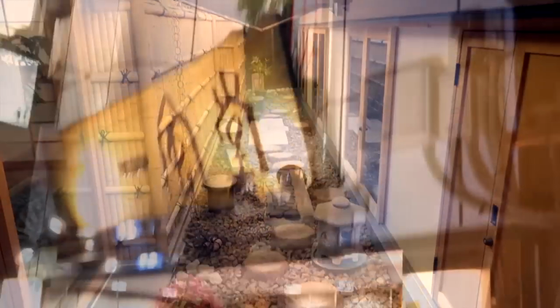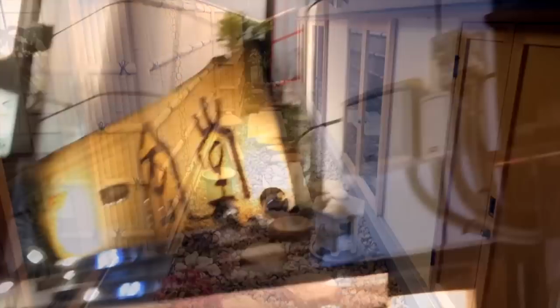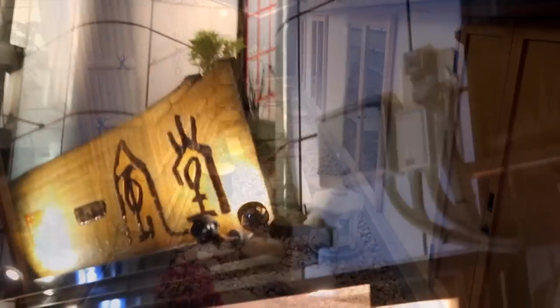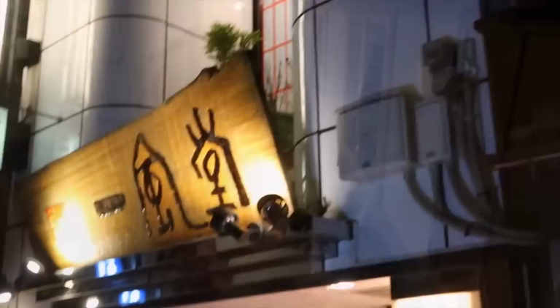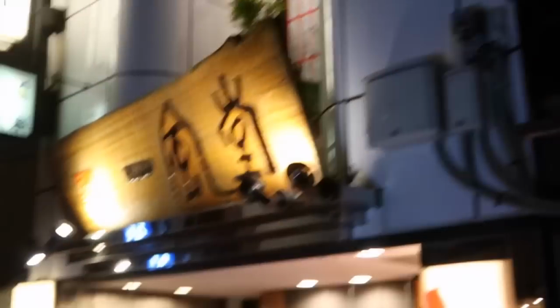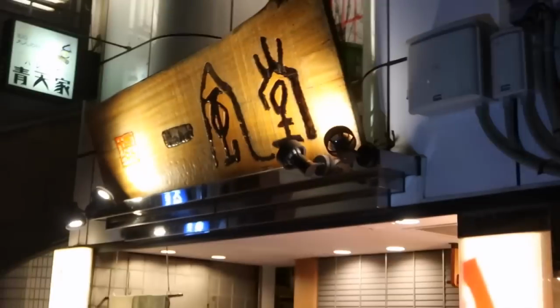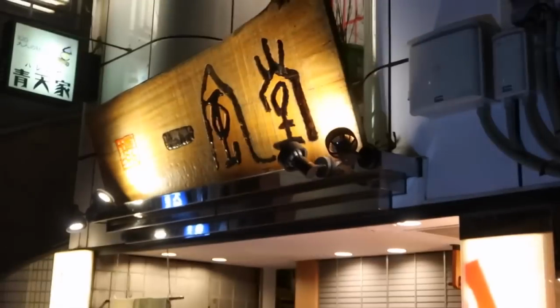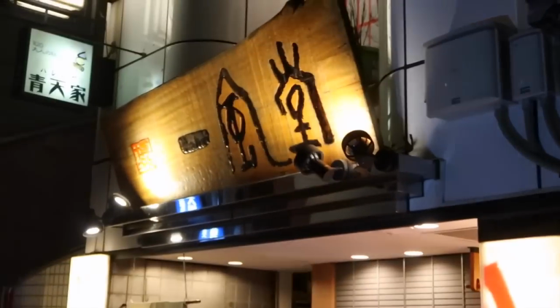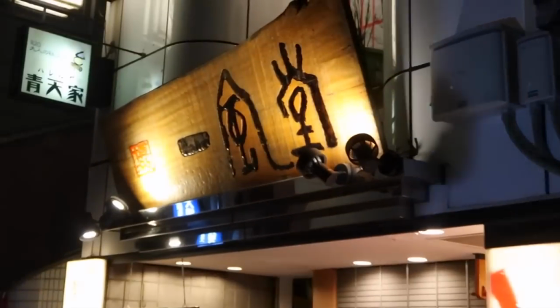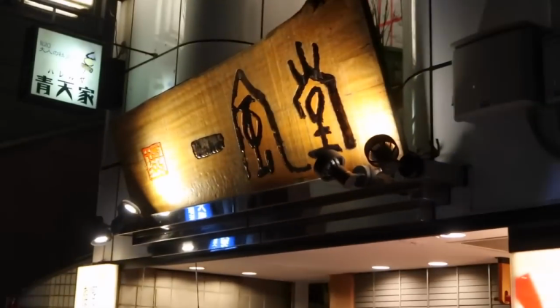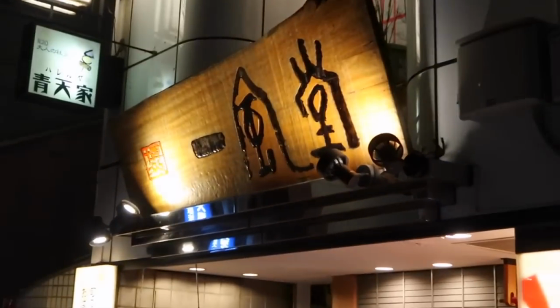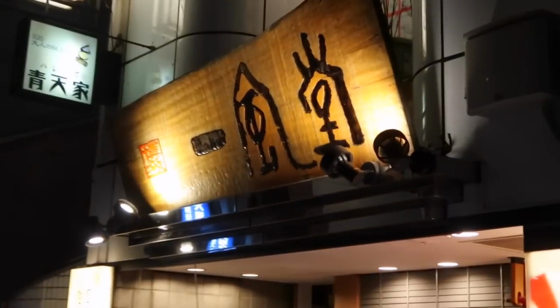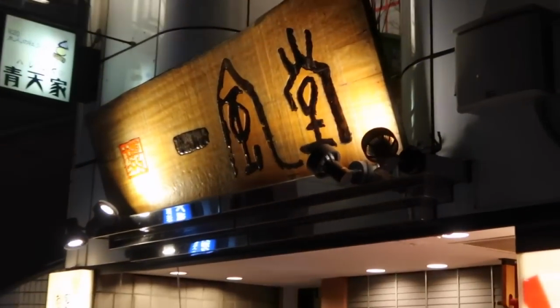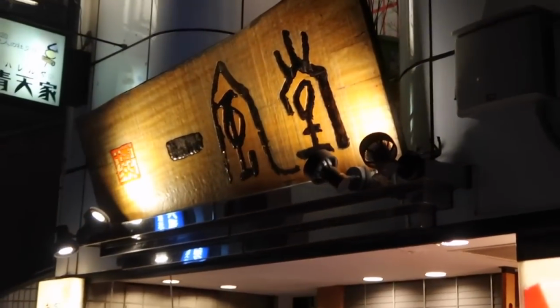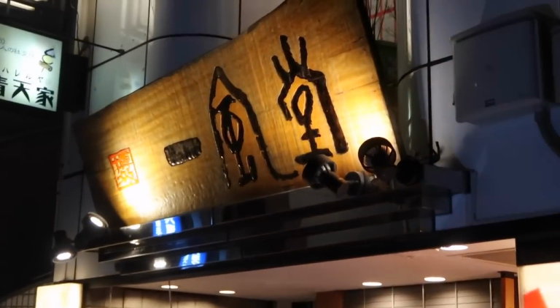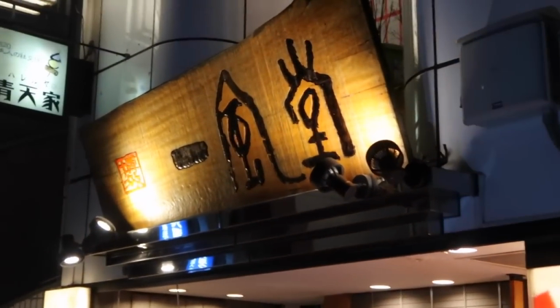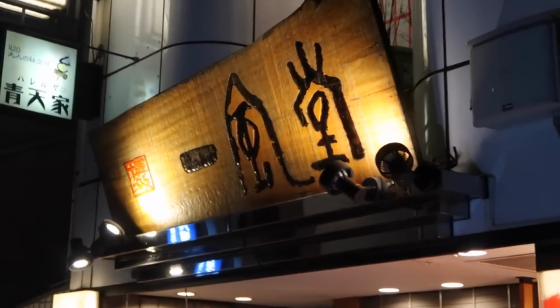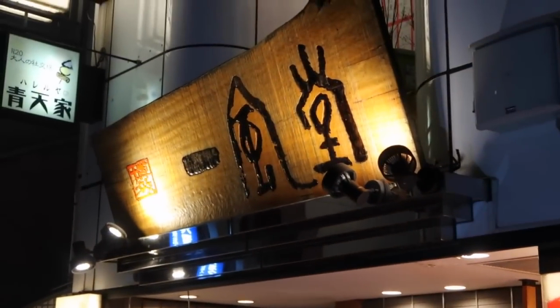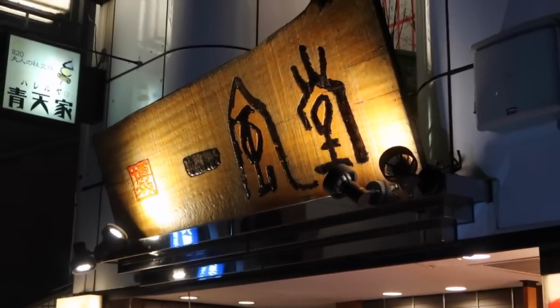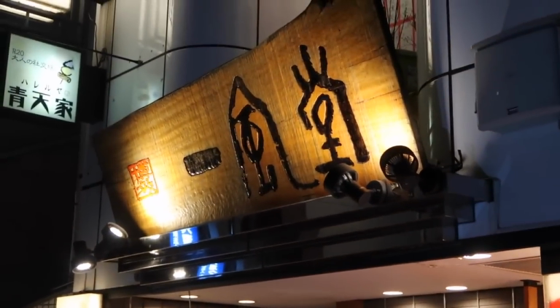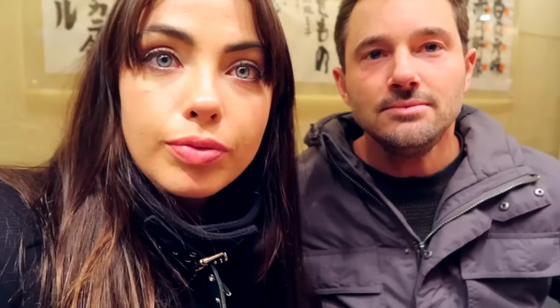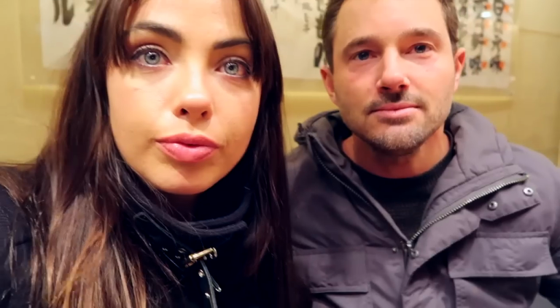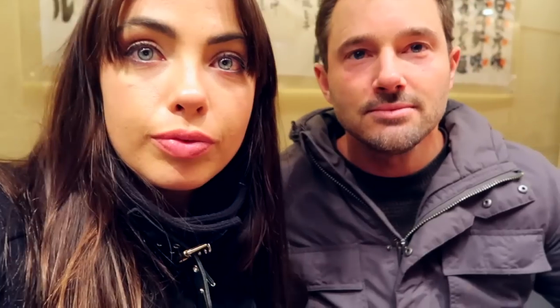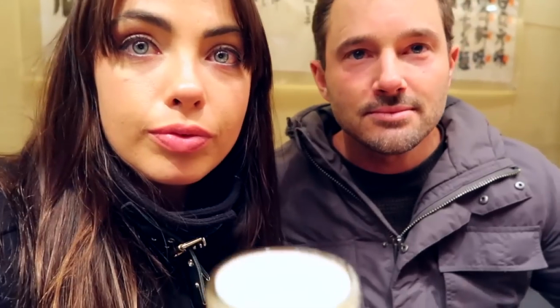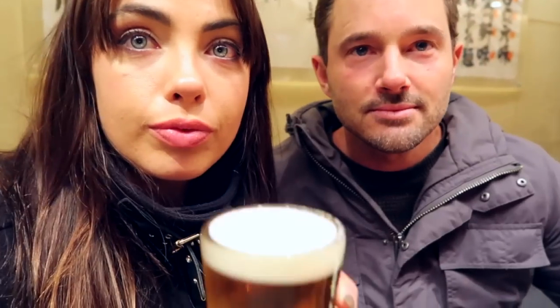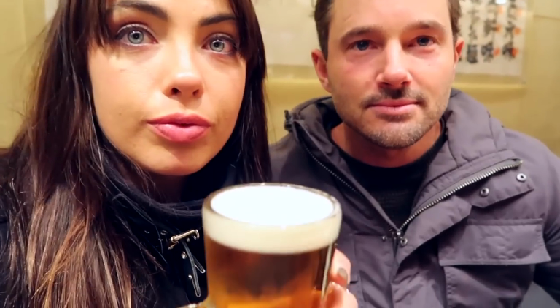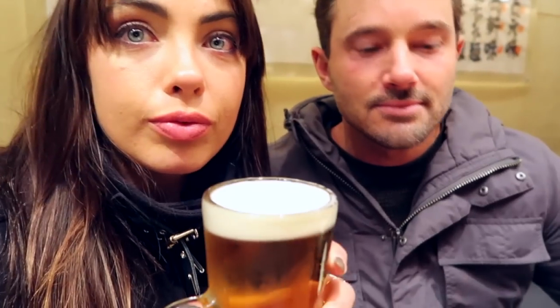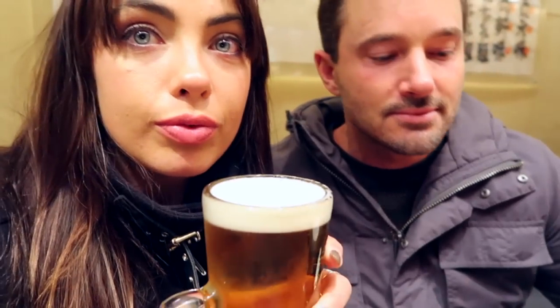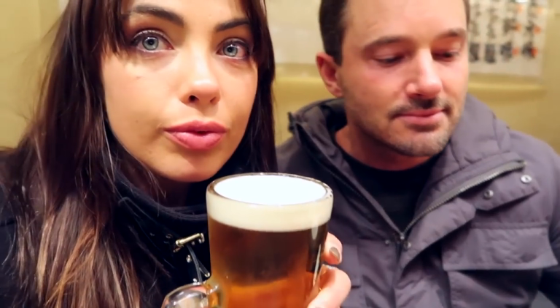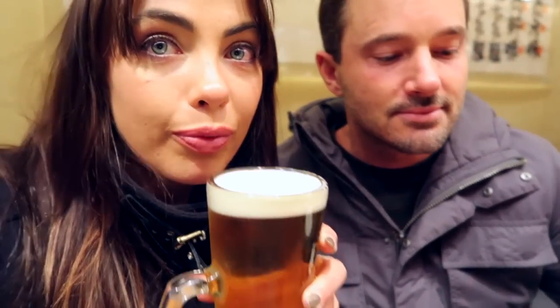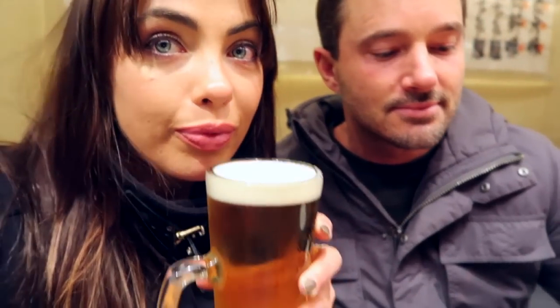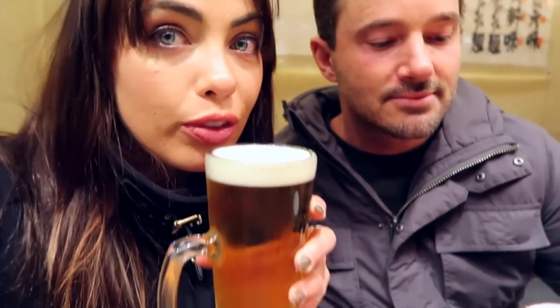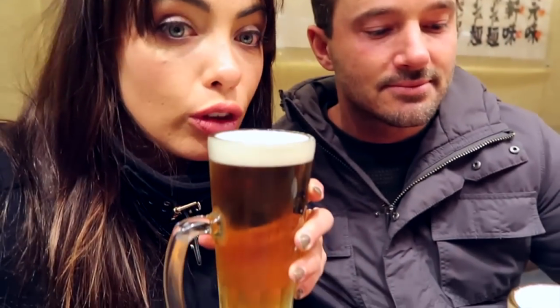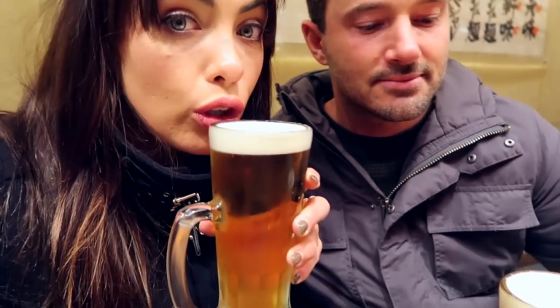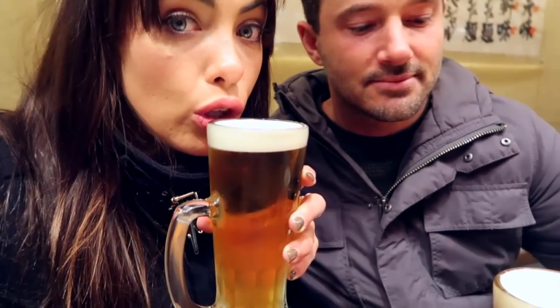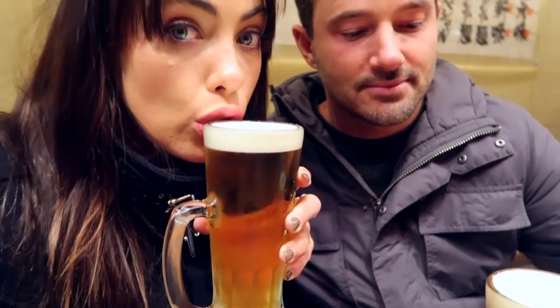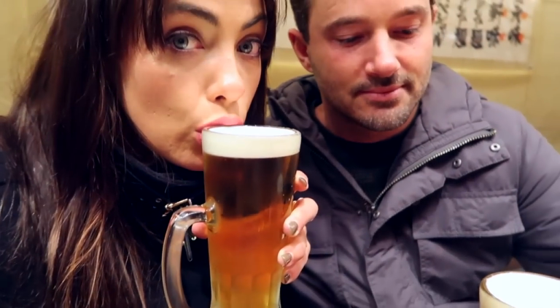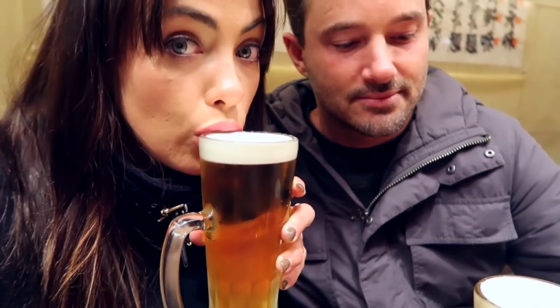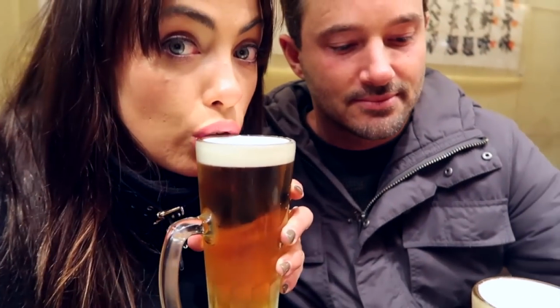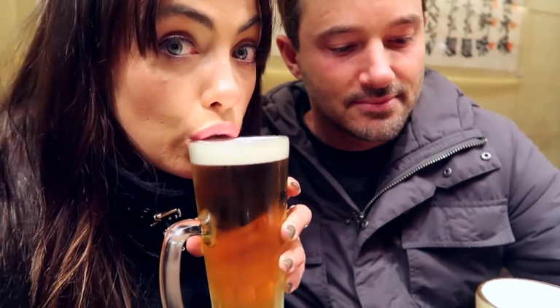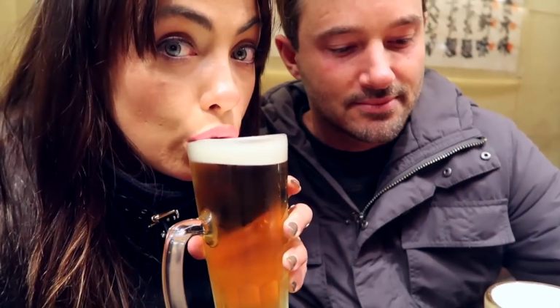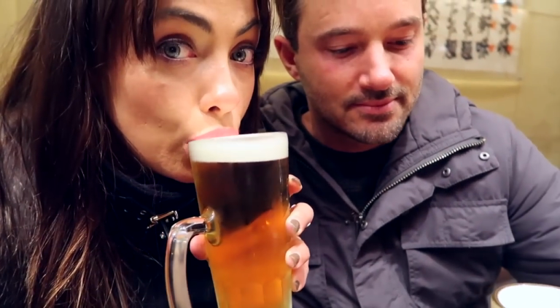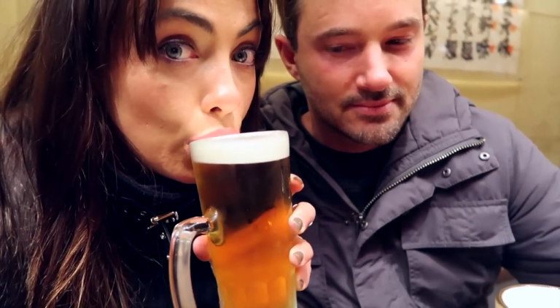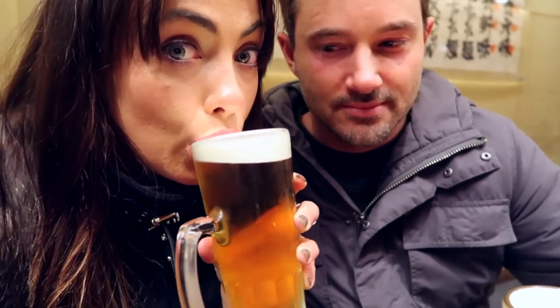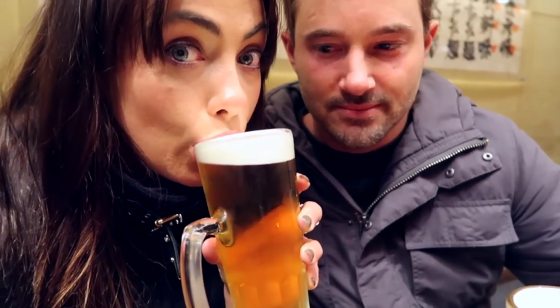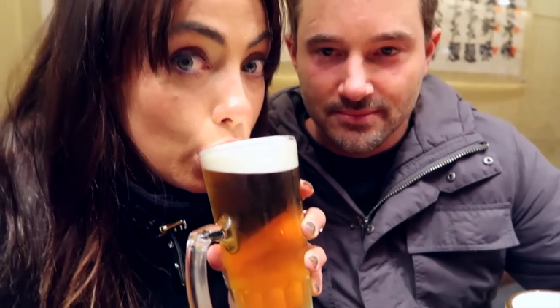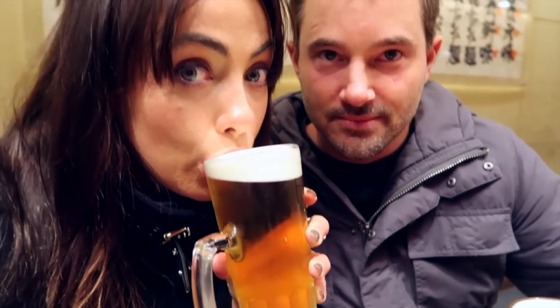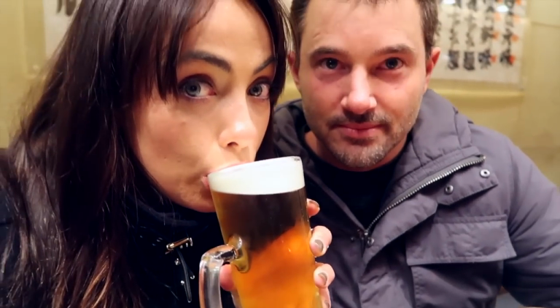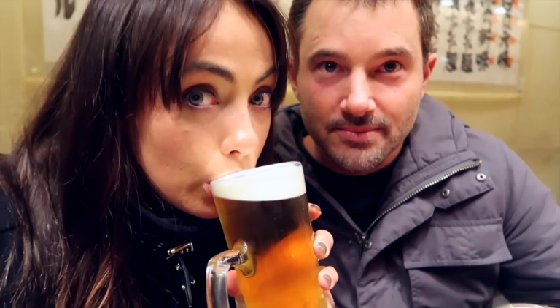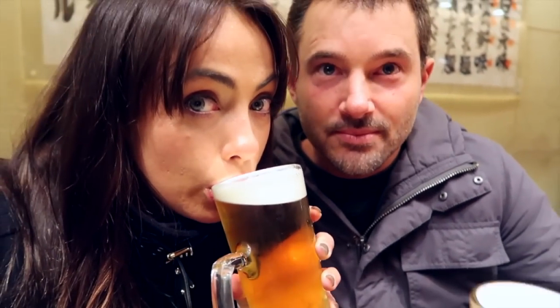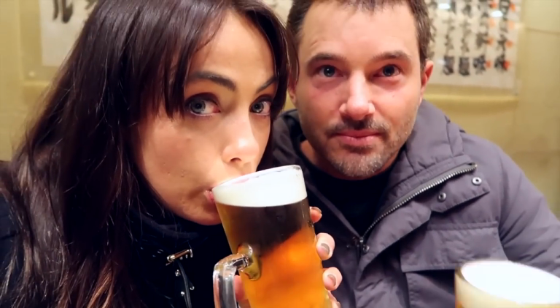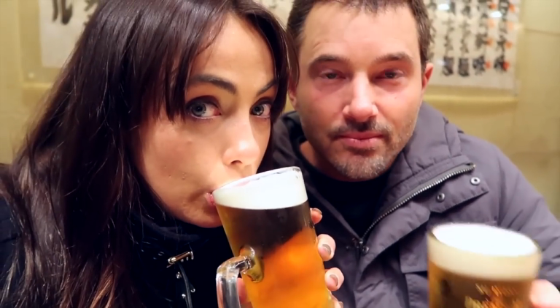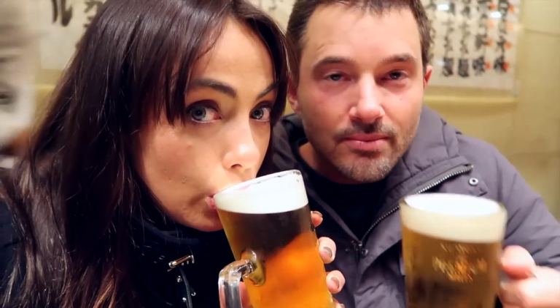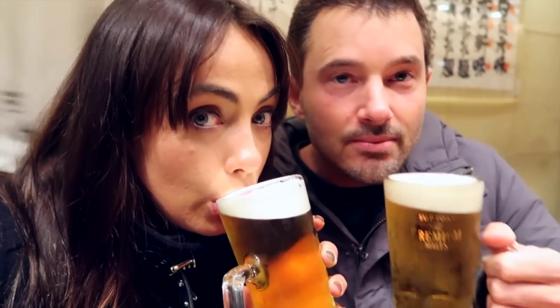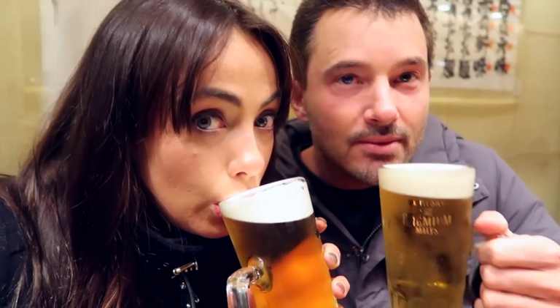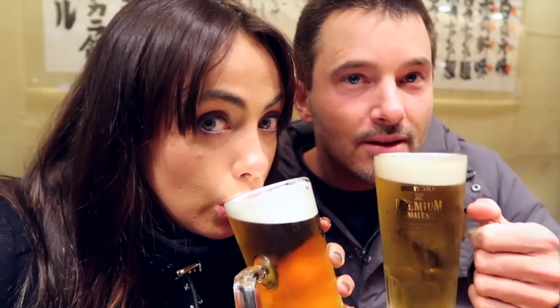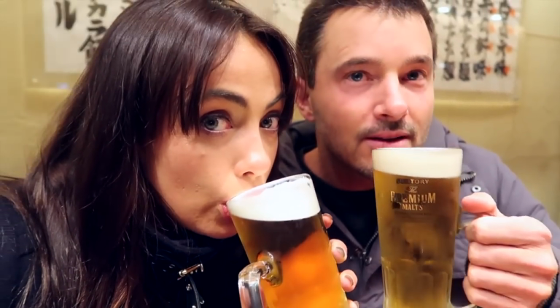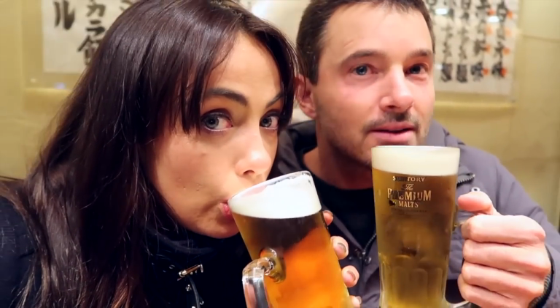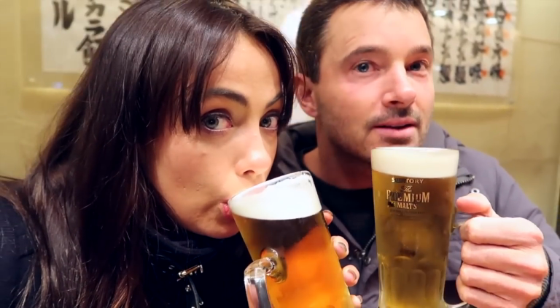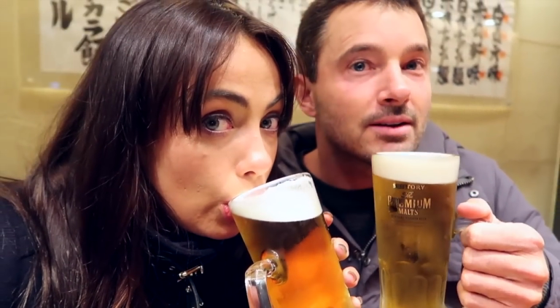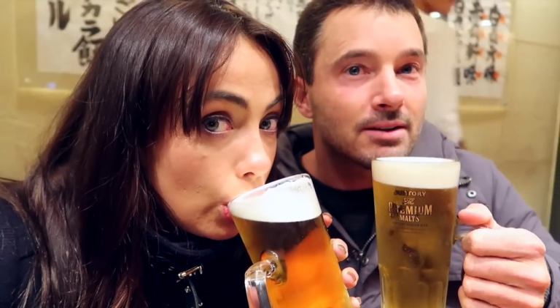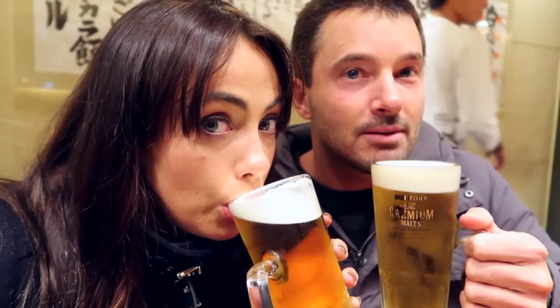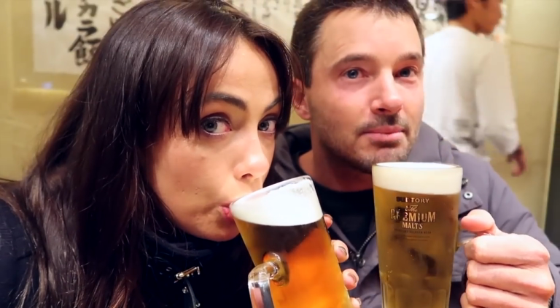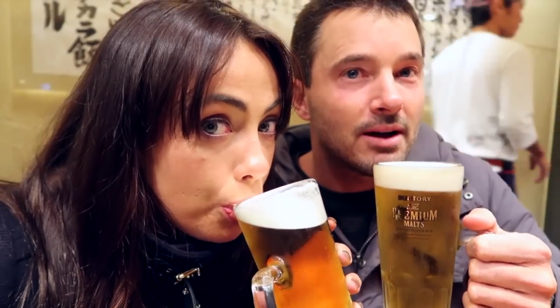For dinner we headed to Ippudo Ramen, a short walk from our hotel, and it was delicious ramen — exactly what we were after.